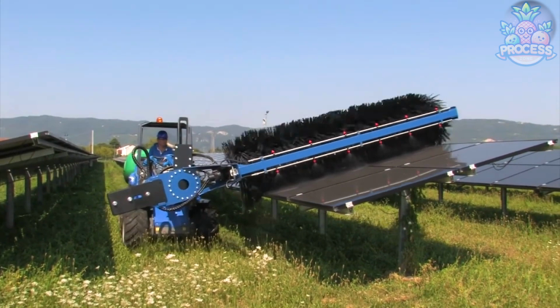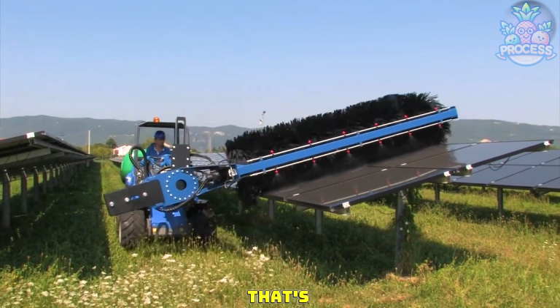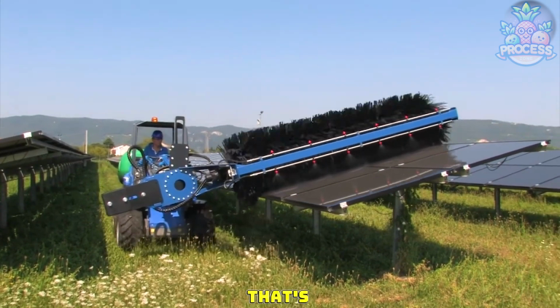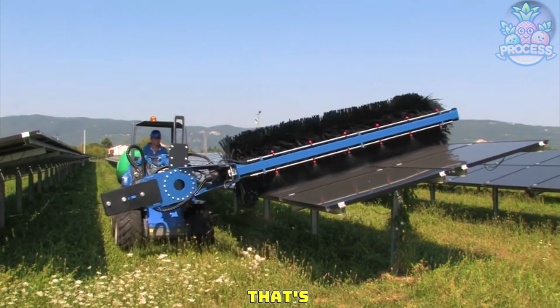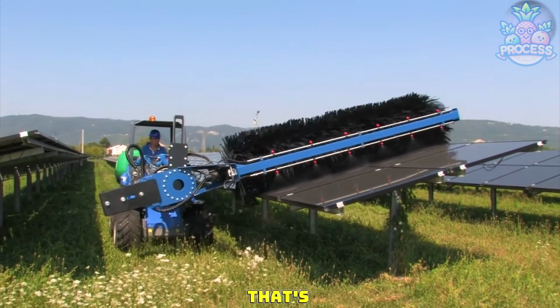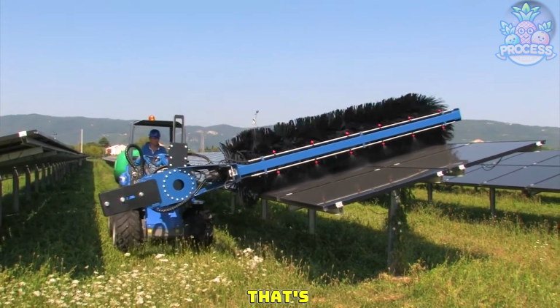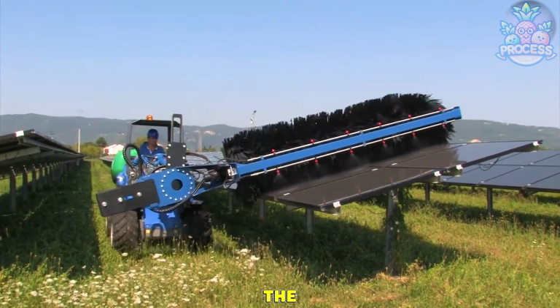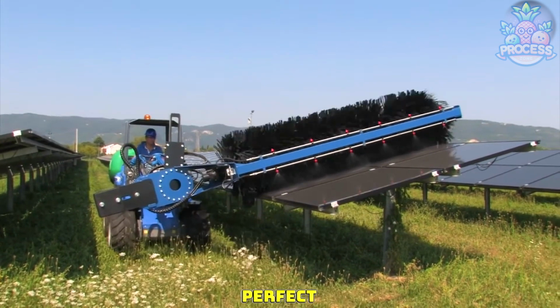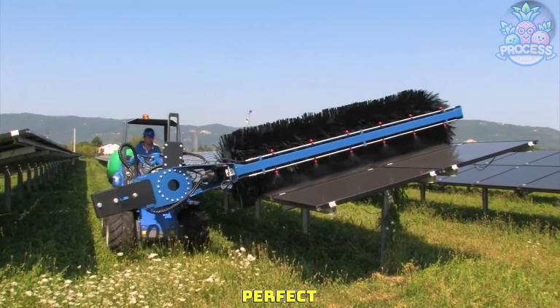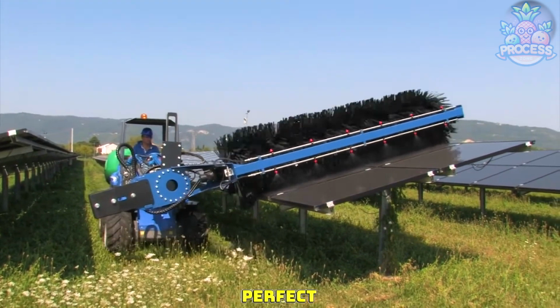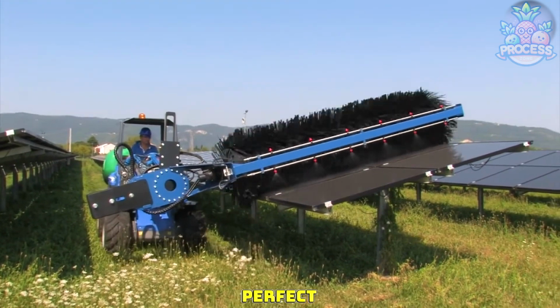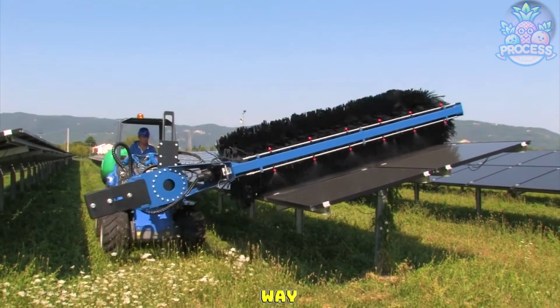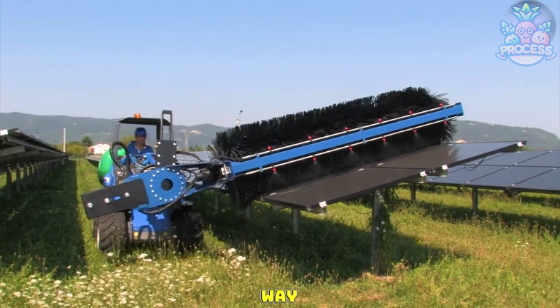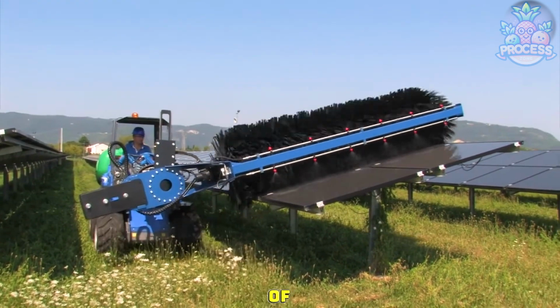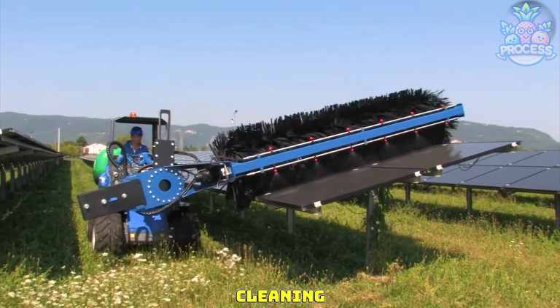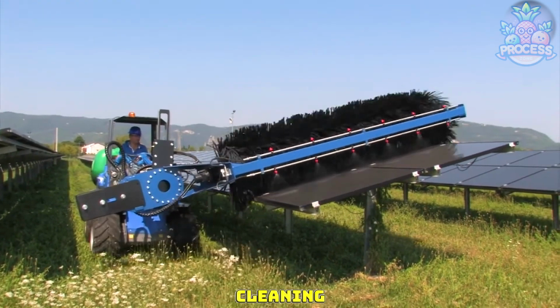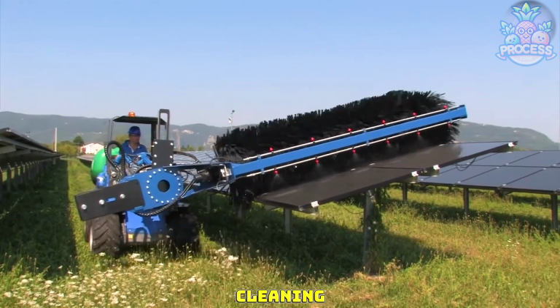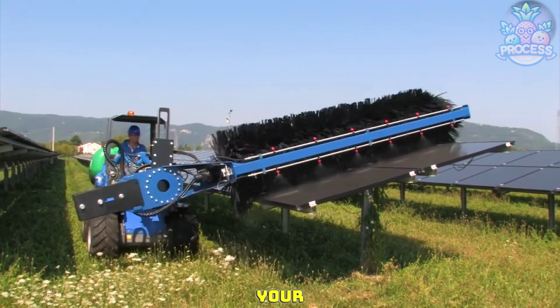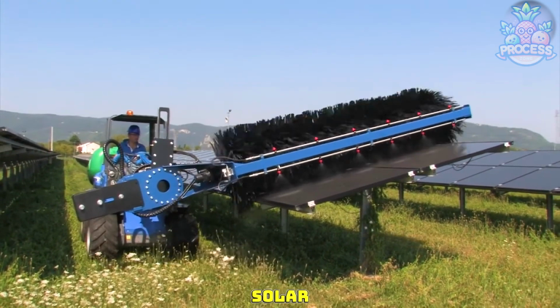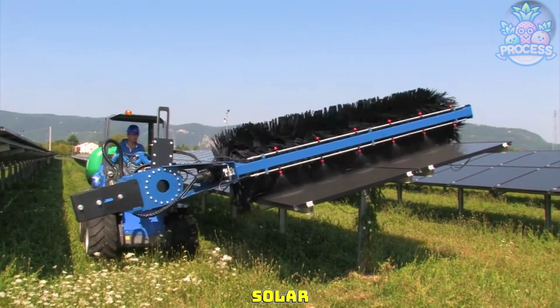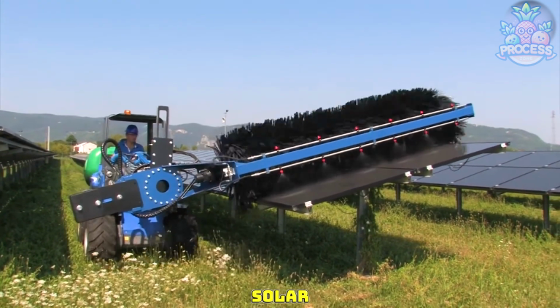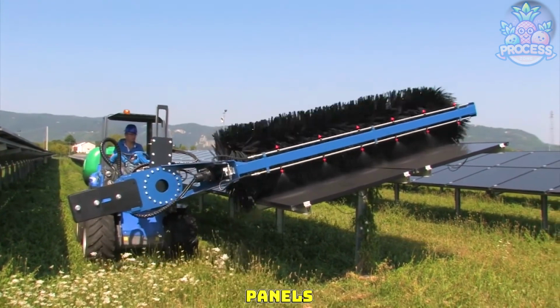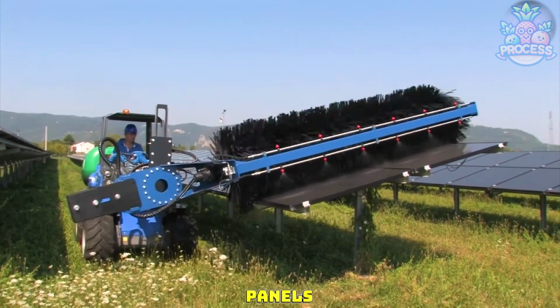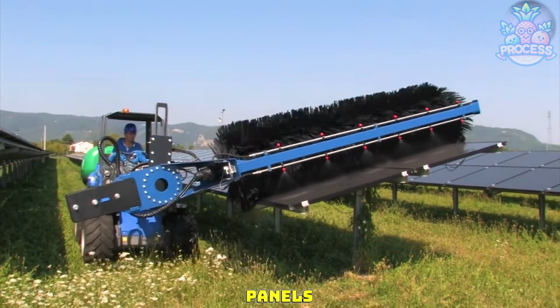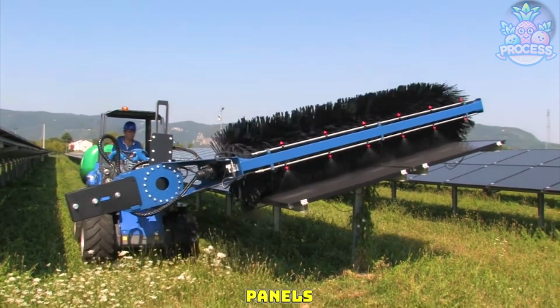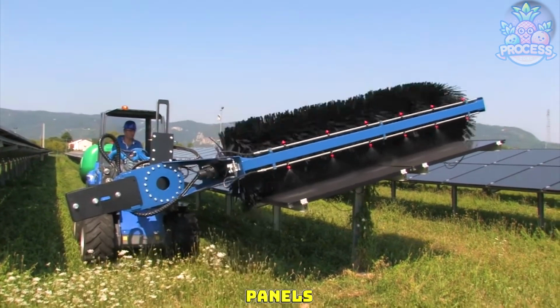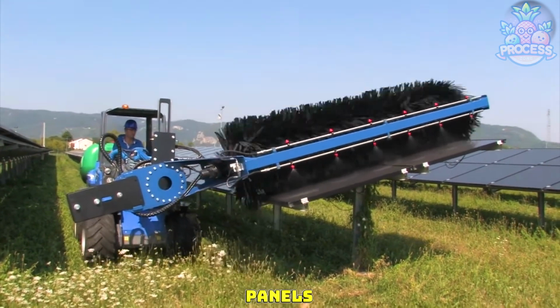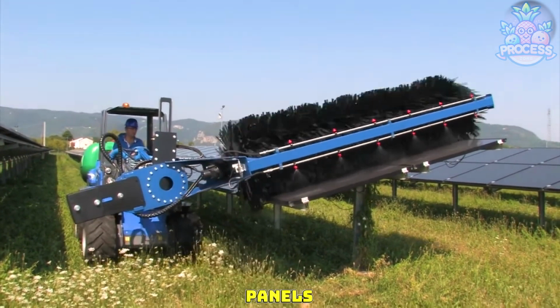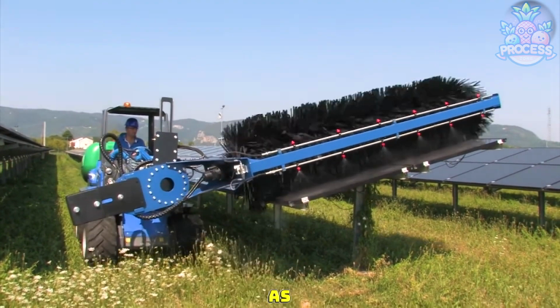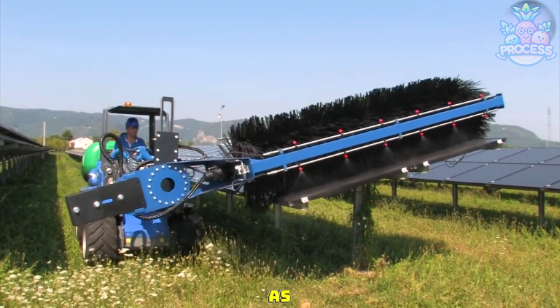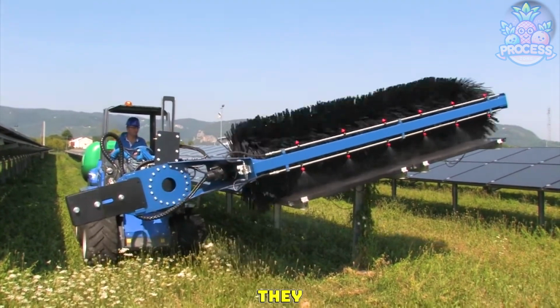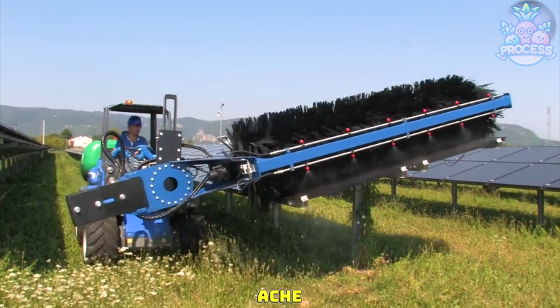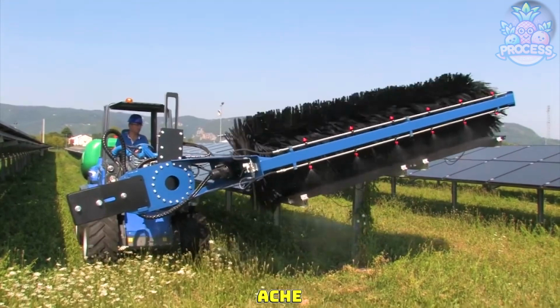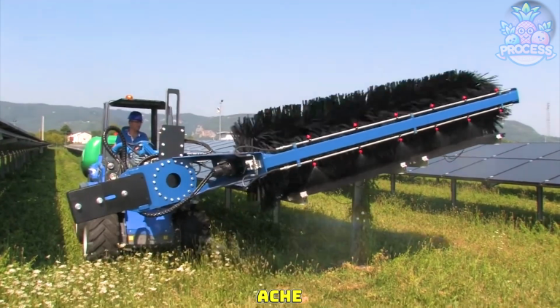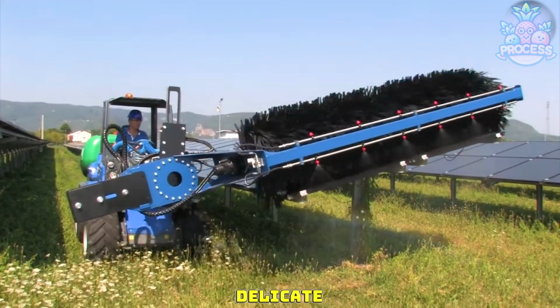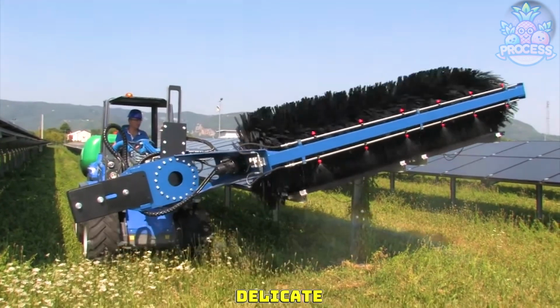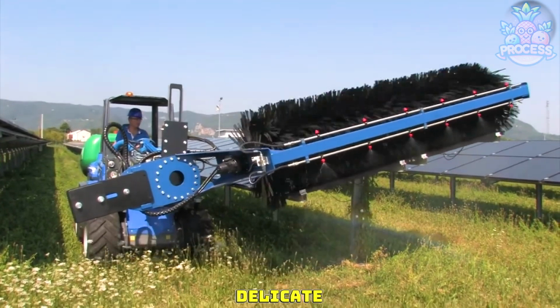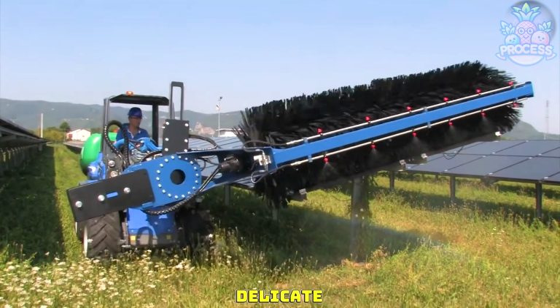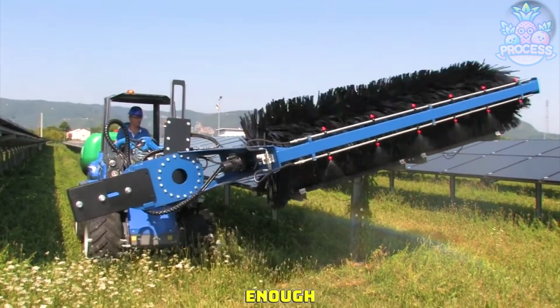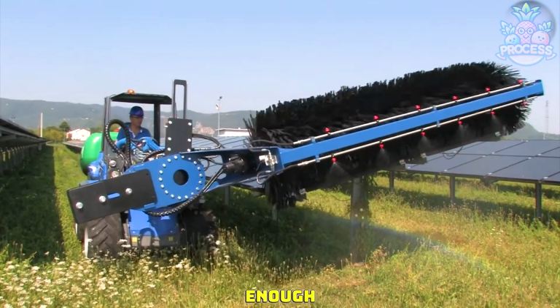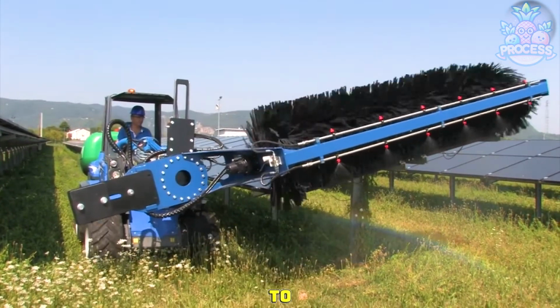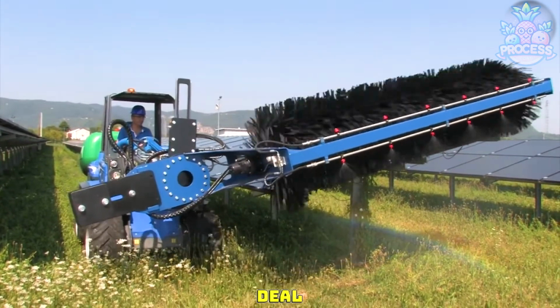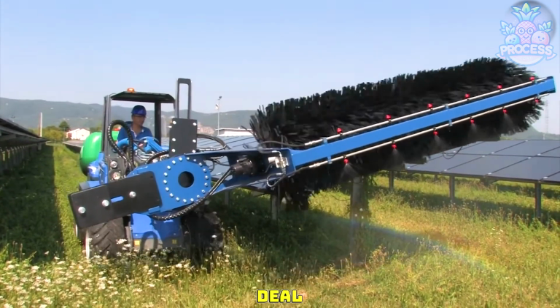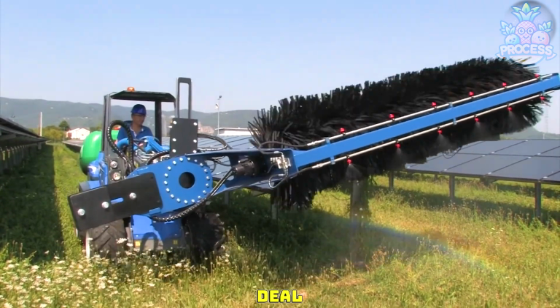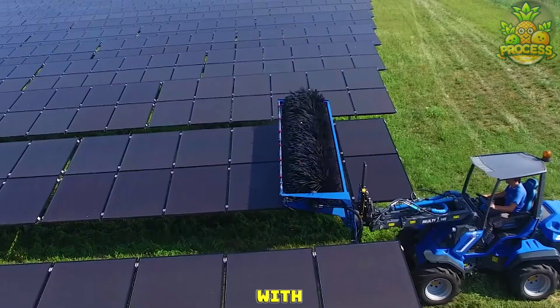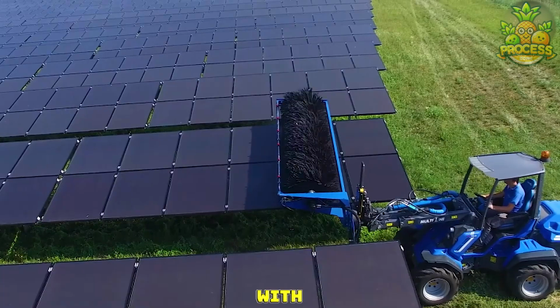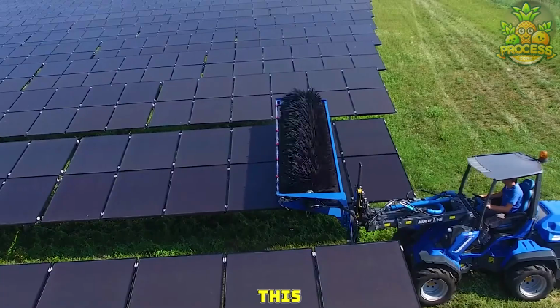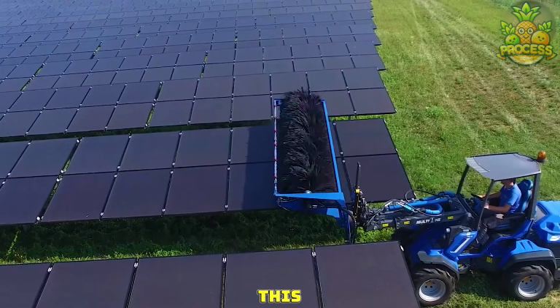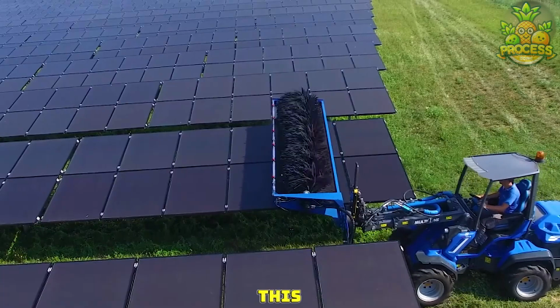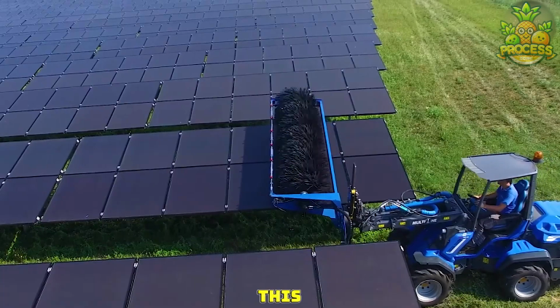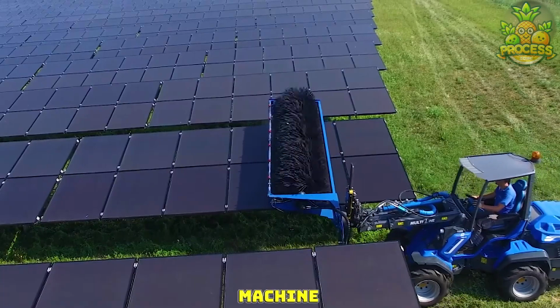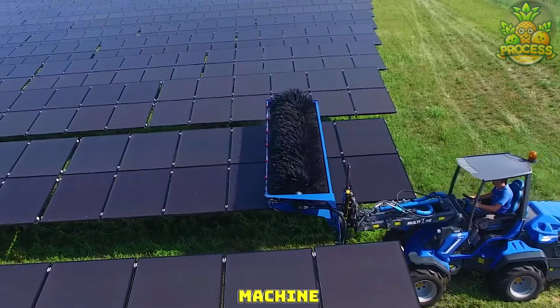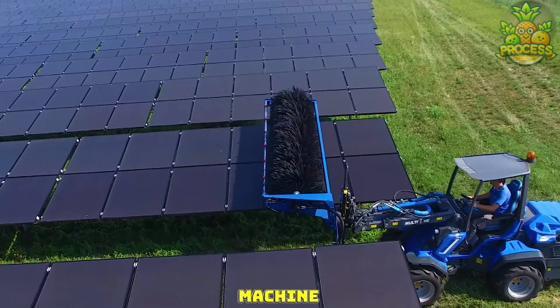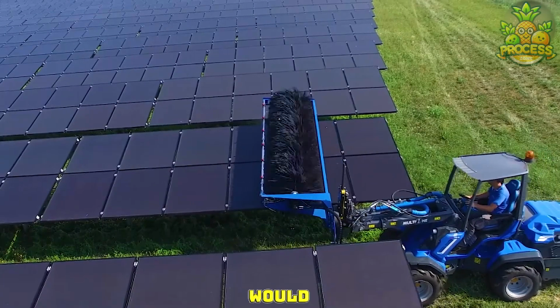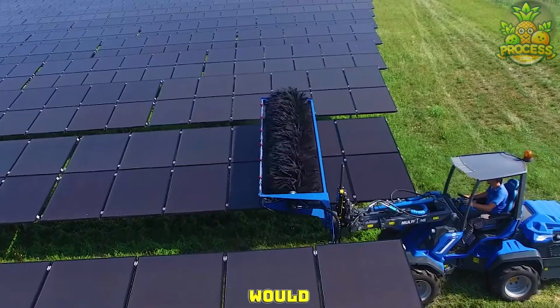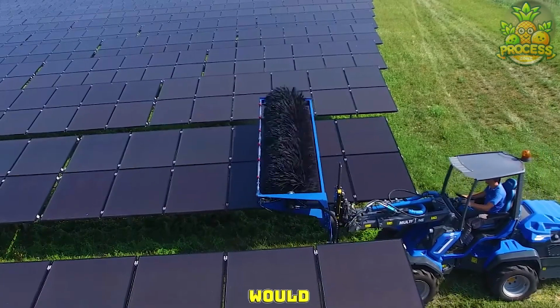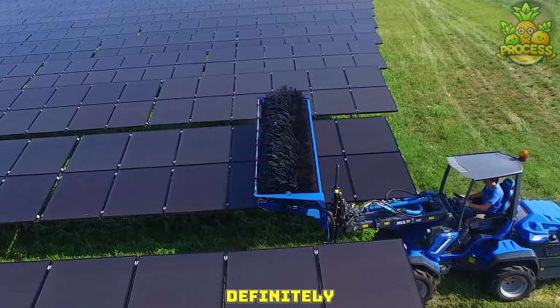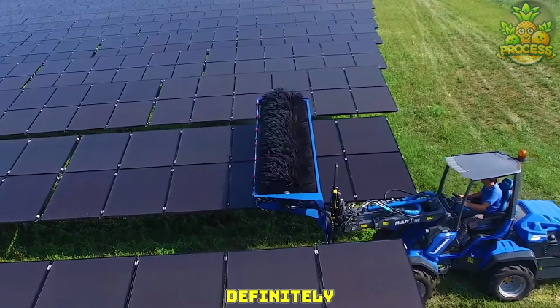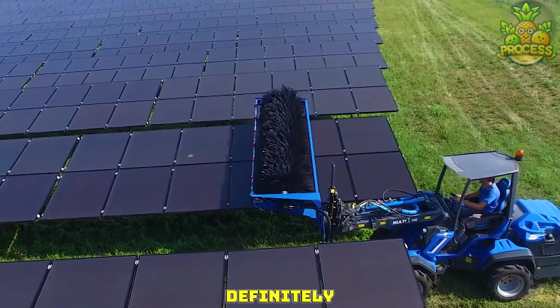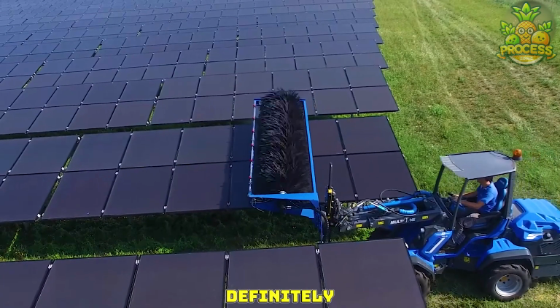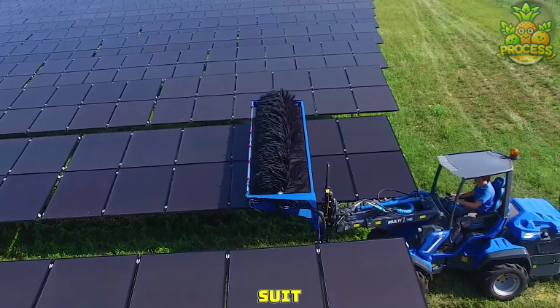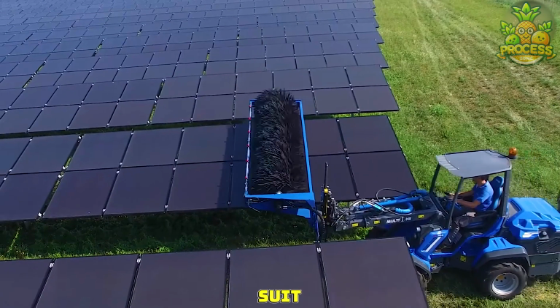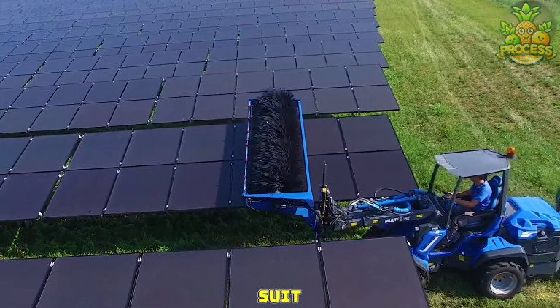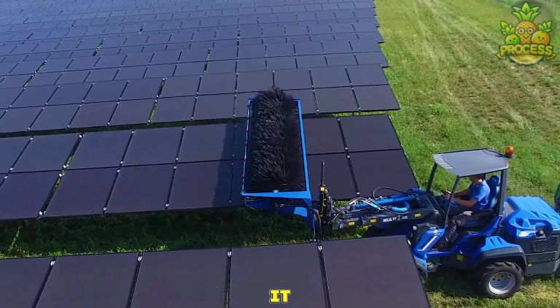That's the perfect way of cleaning your solar panels. As they are delicate enough to deal with, this machine would definitely suit it.